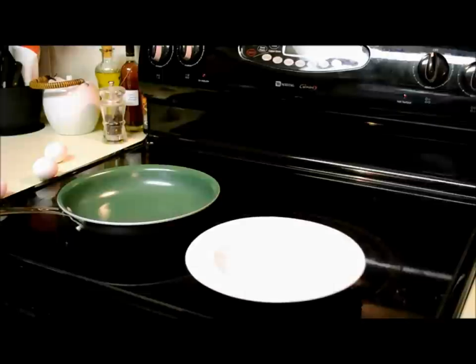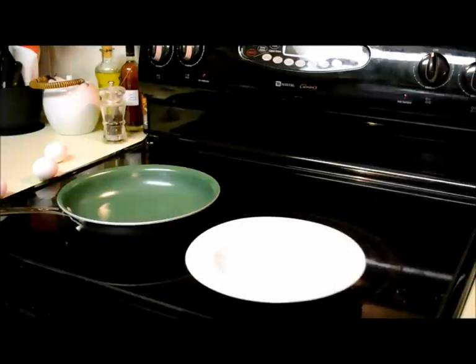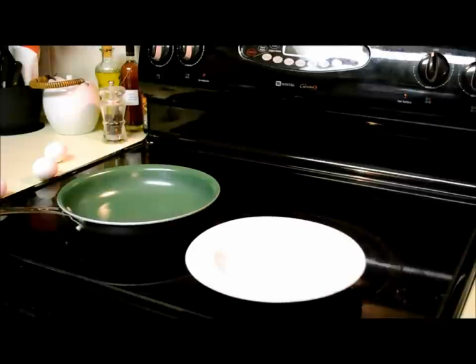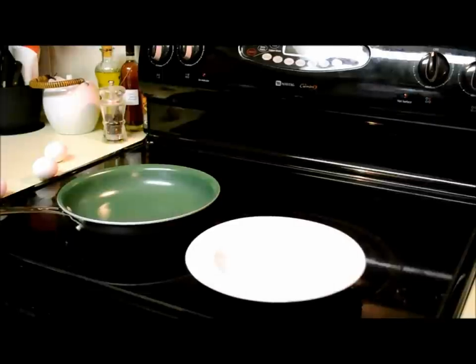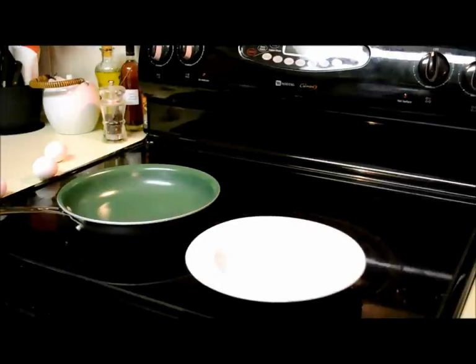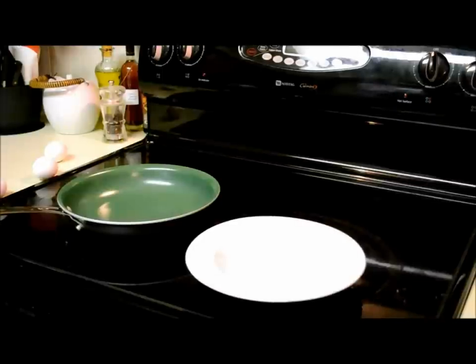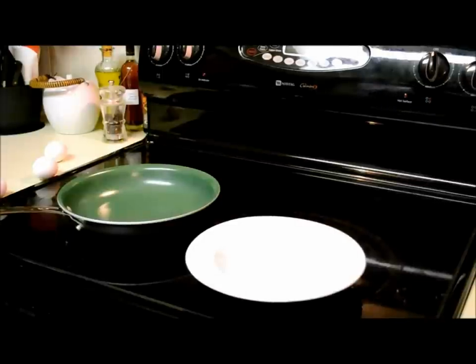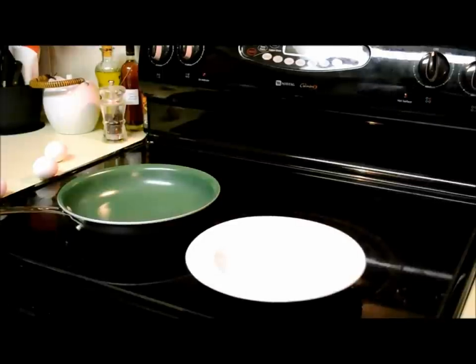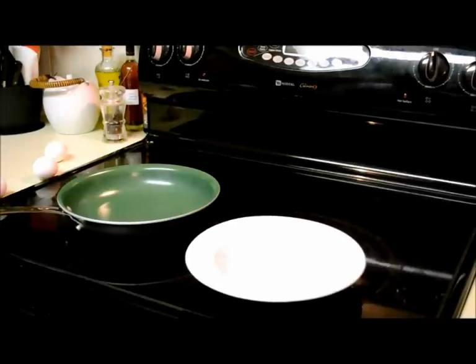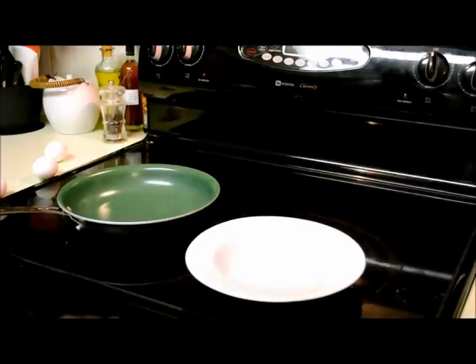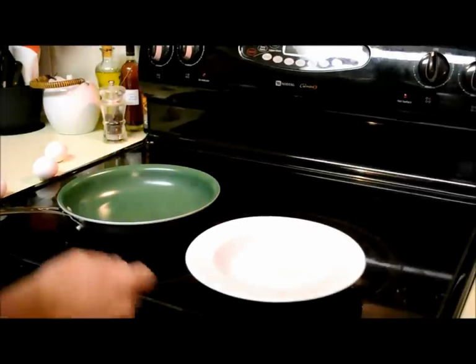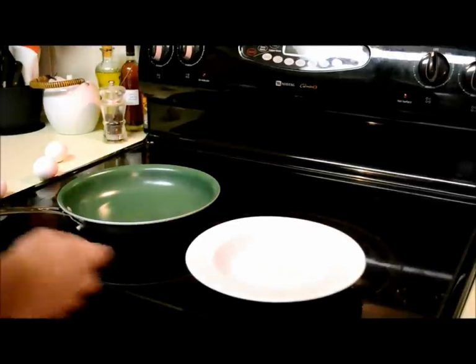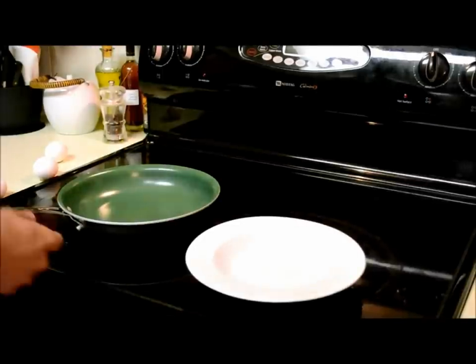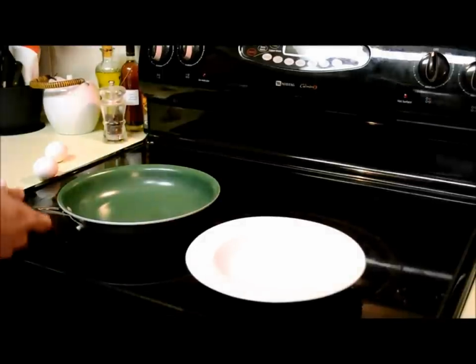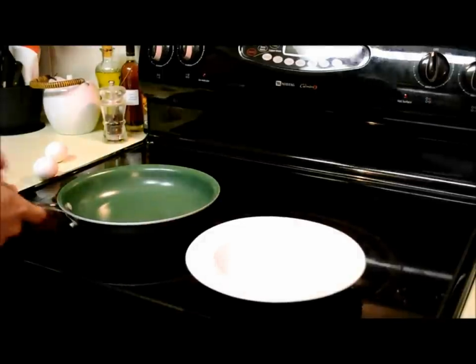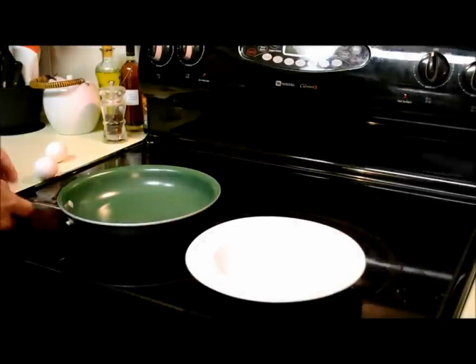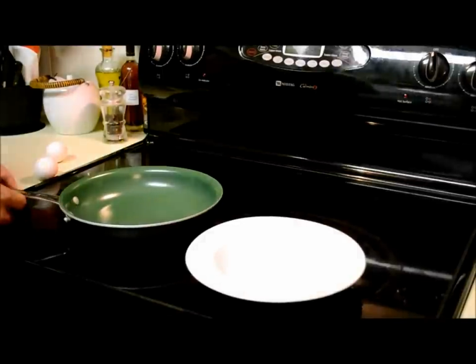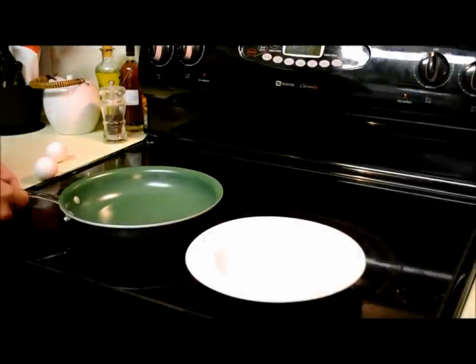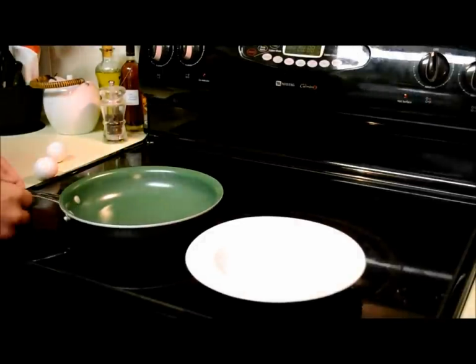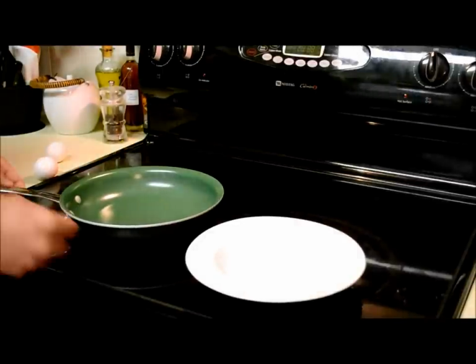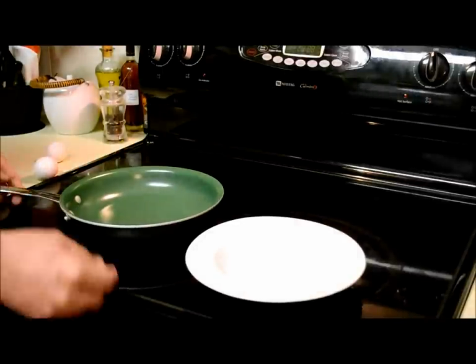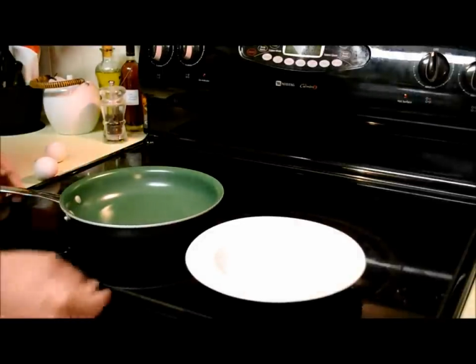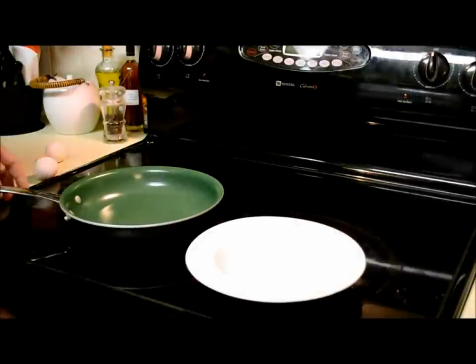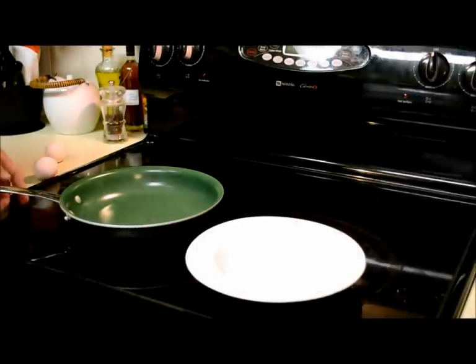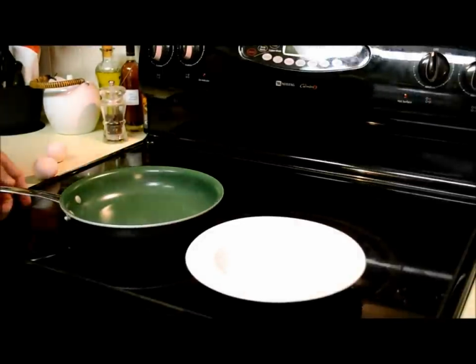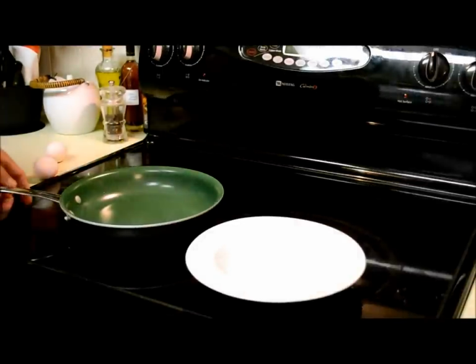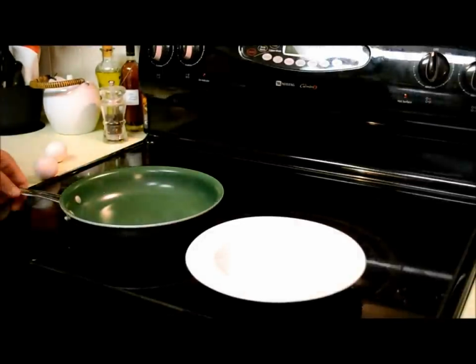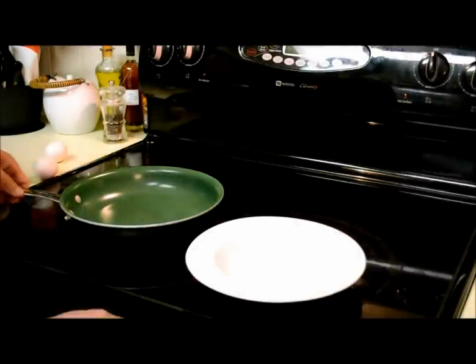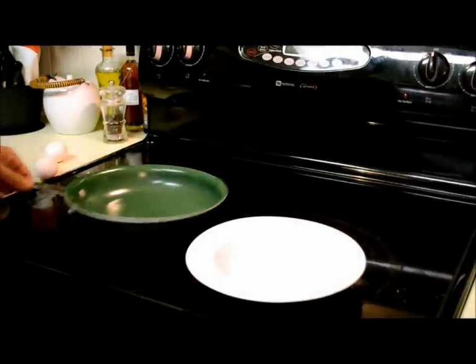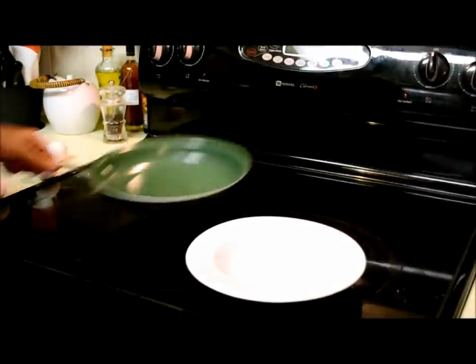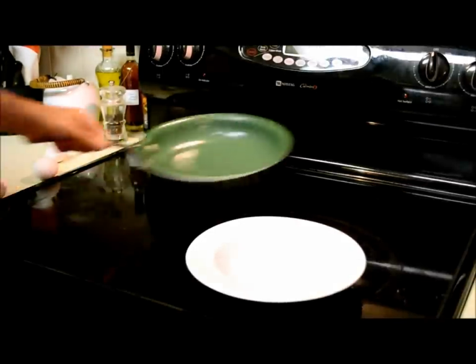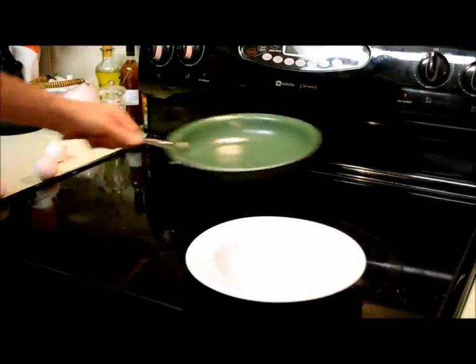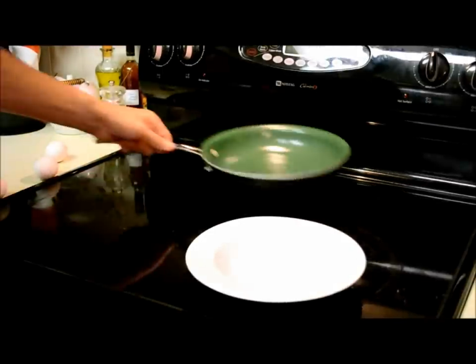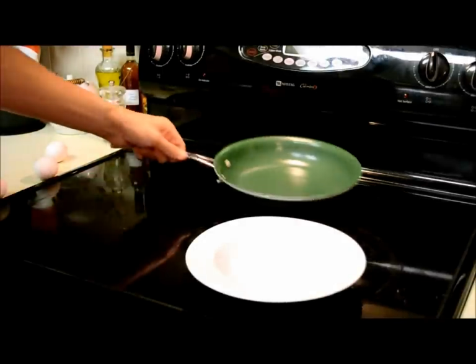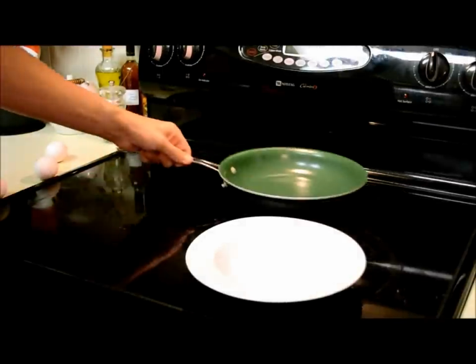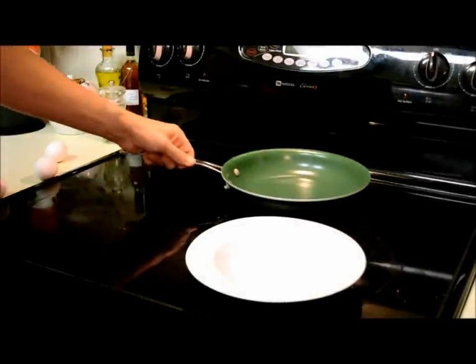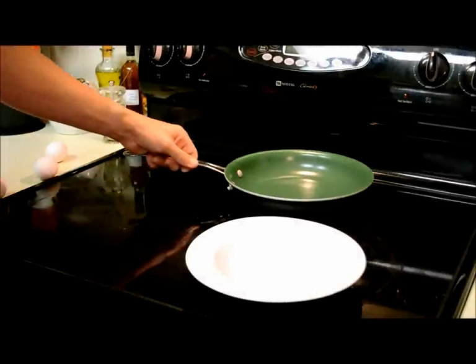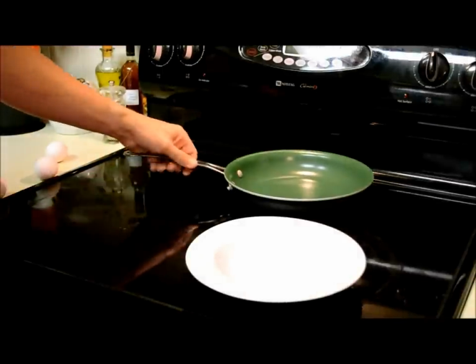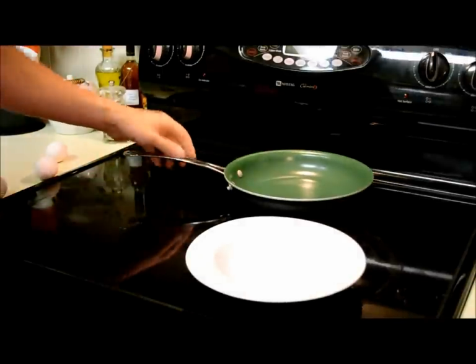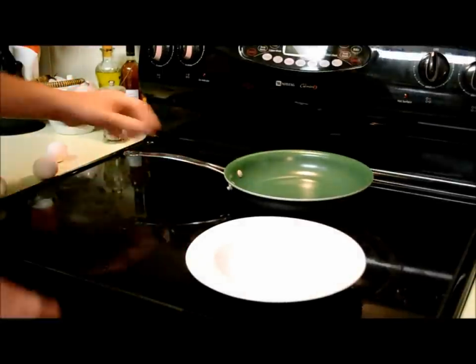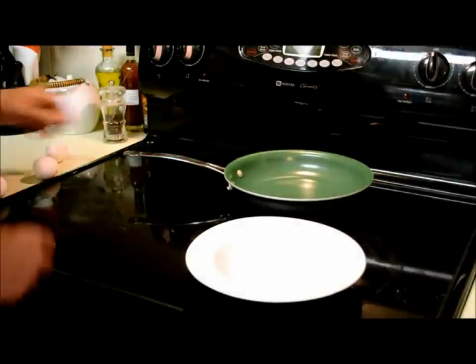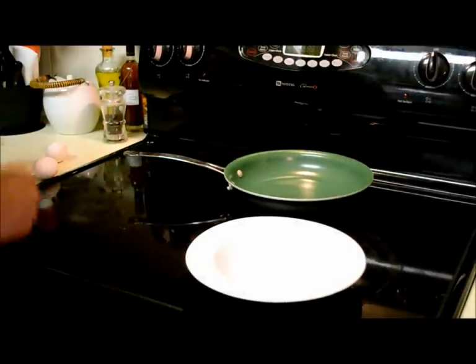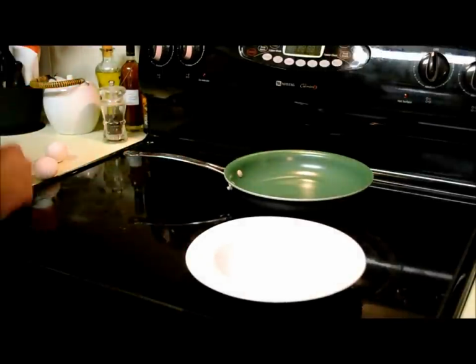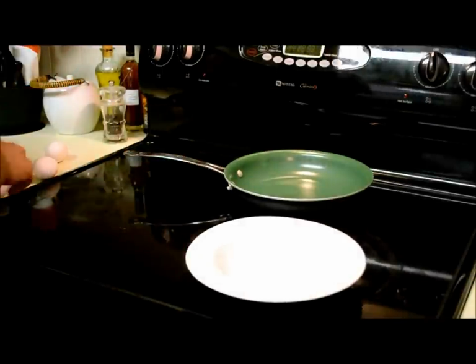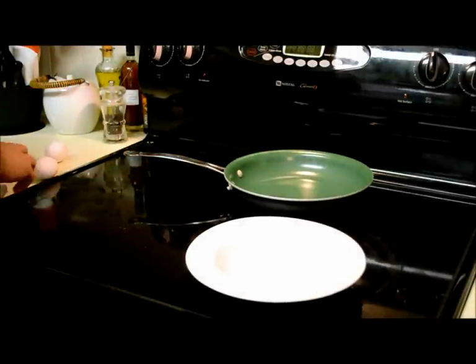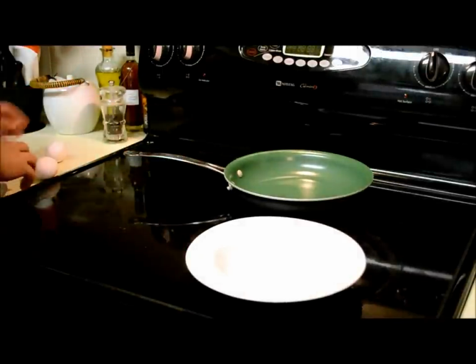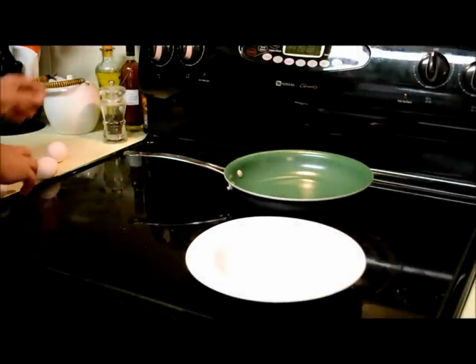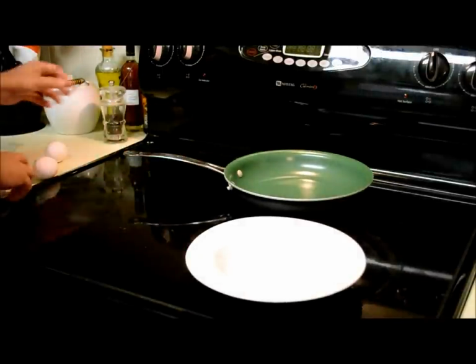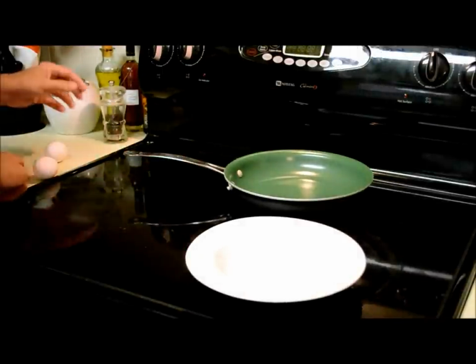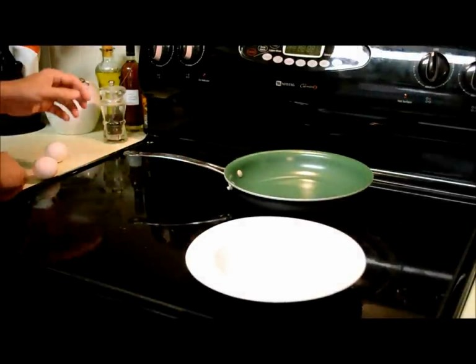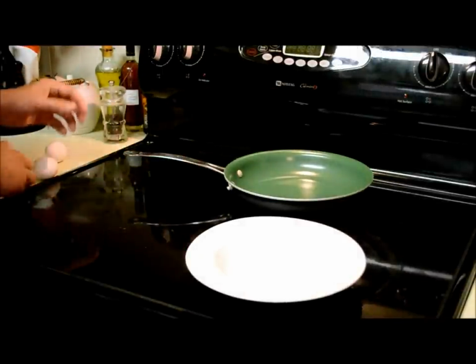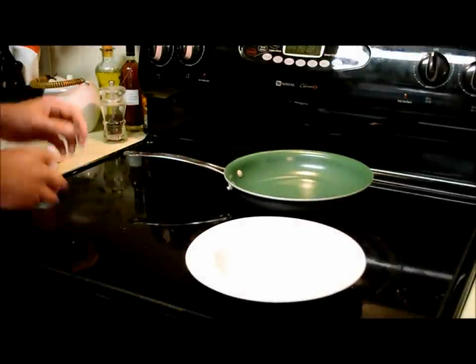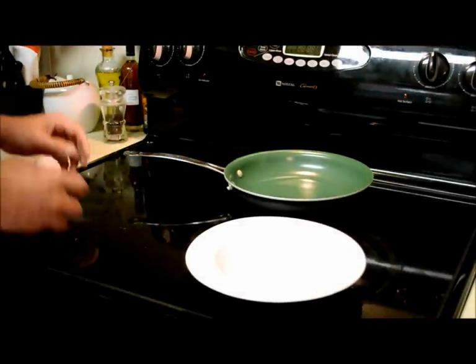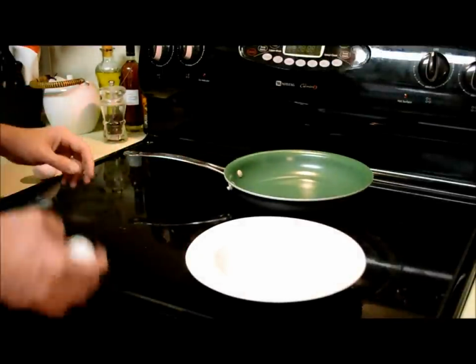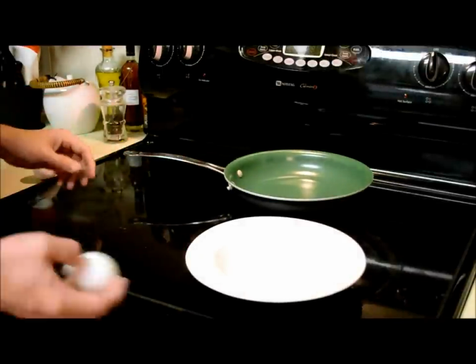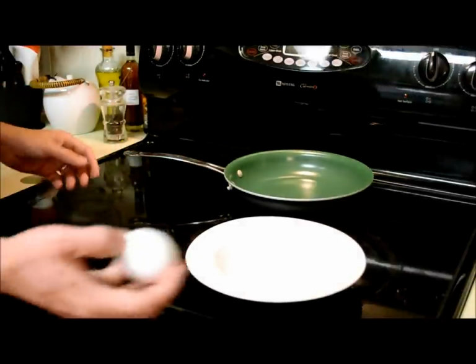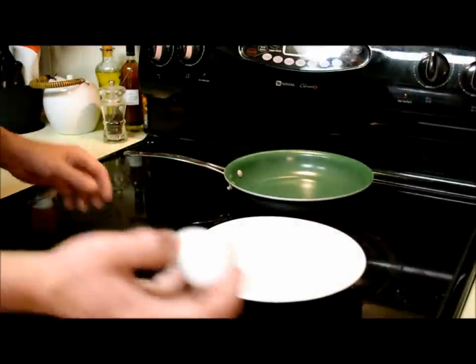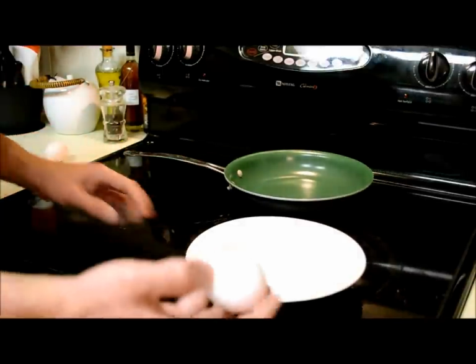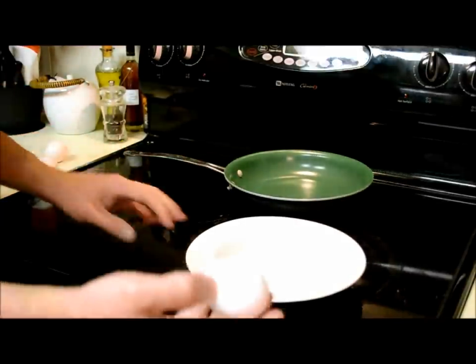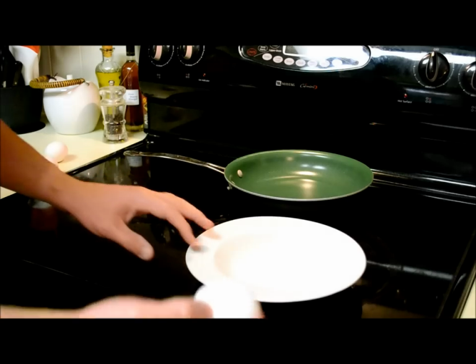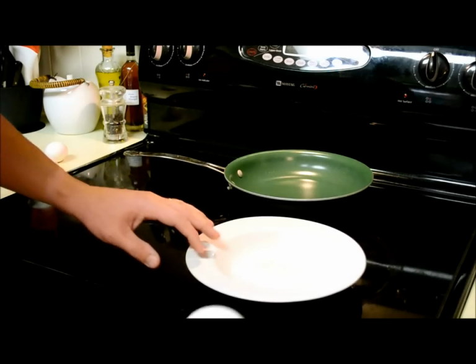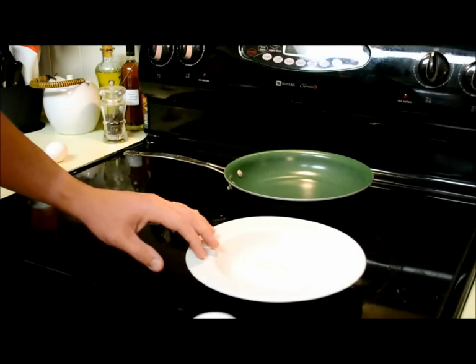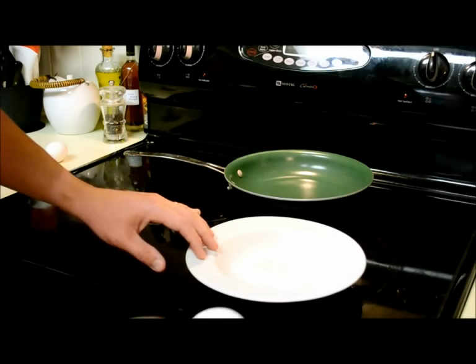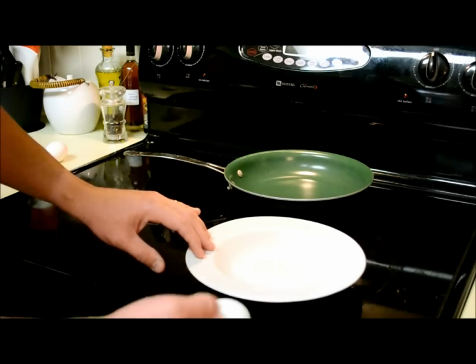Today I'm going to show you how to make the lightest and fluffiest omelette in just about two minutes. It's for my daughter.